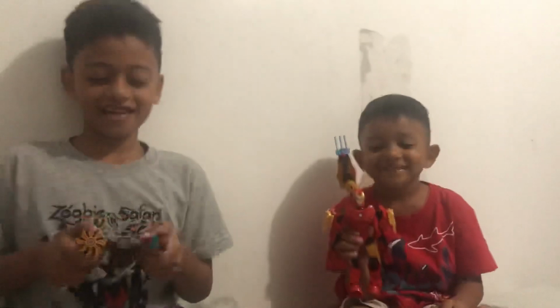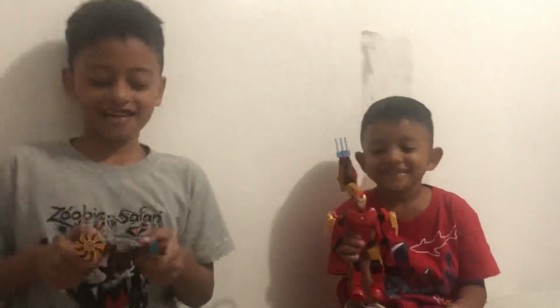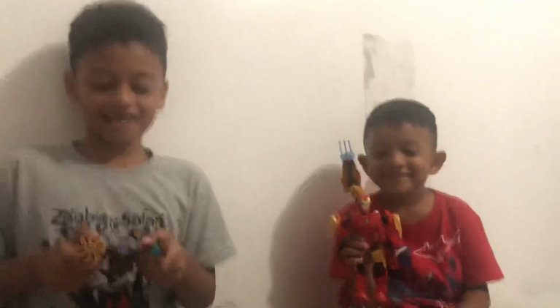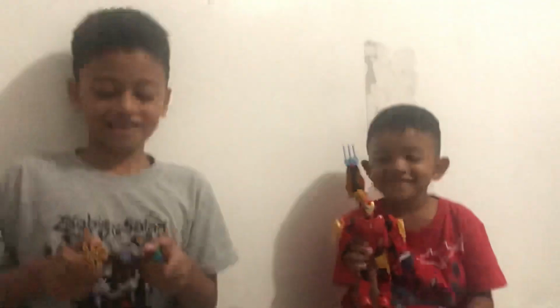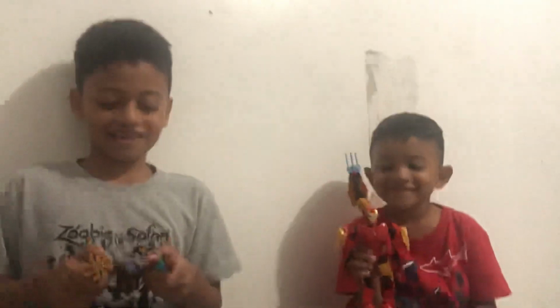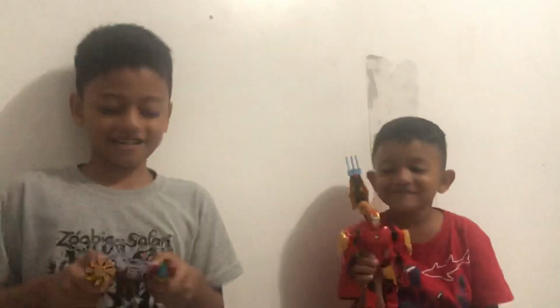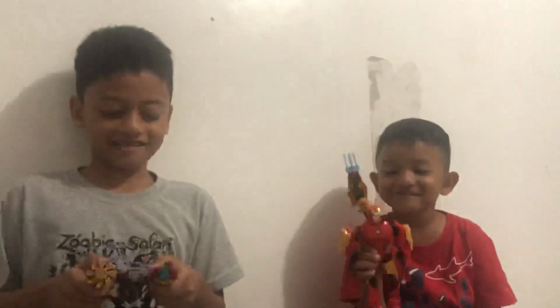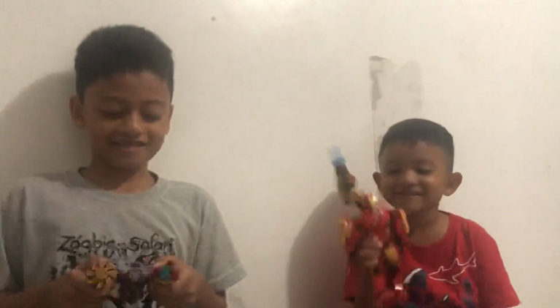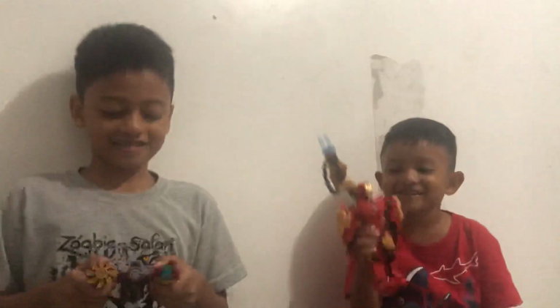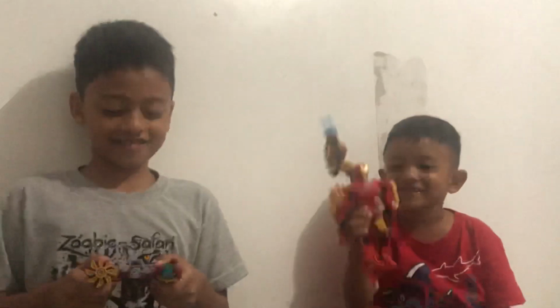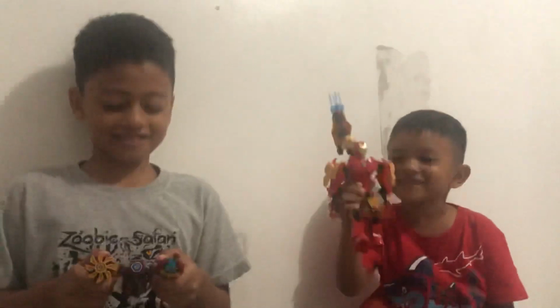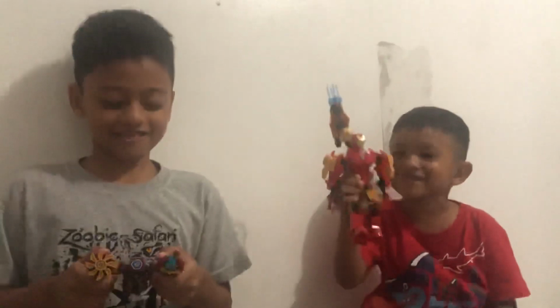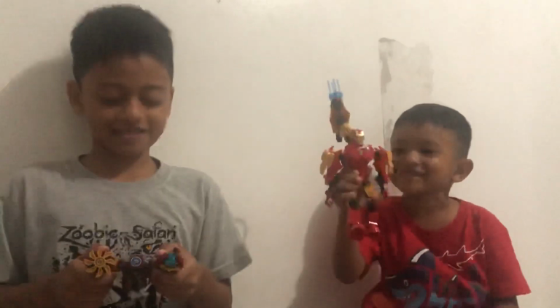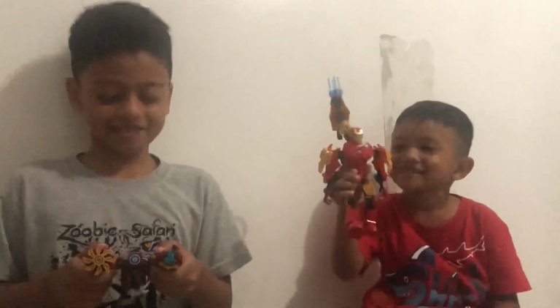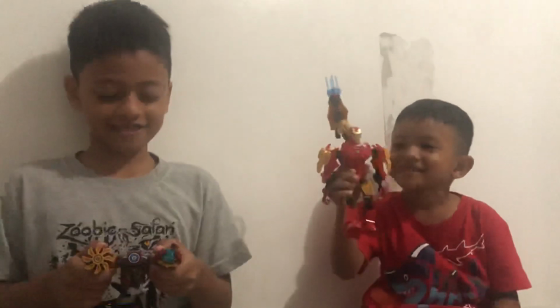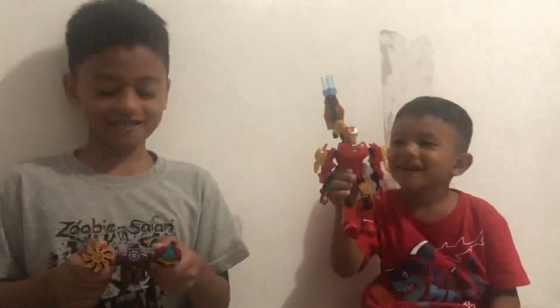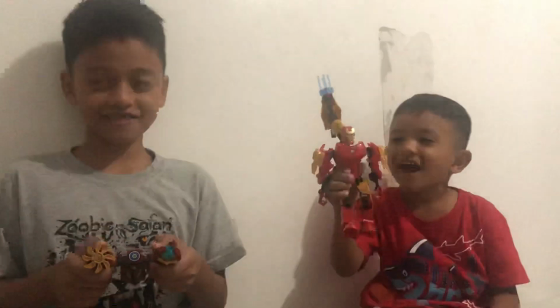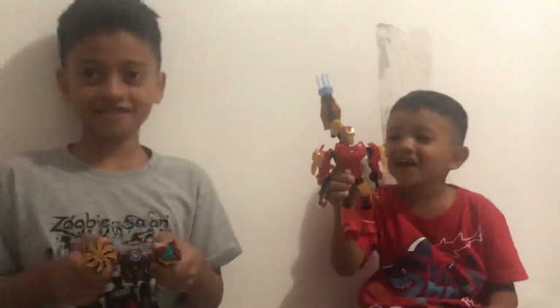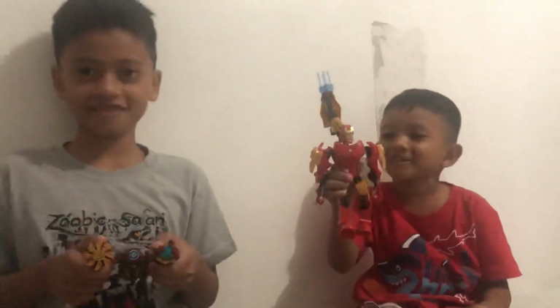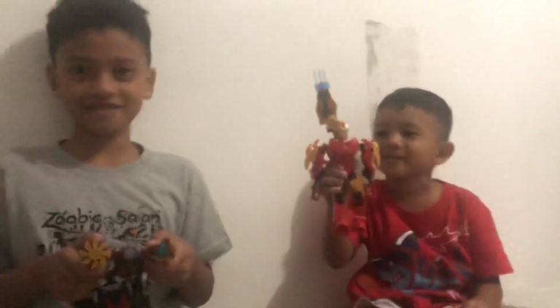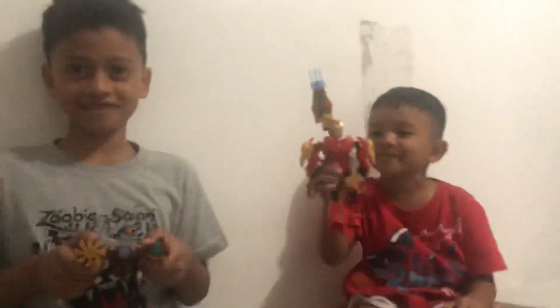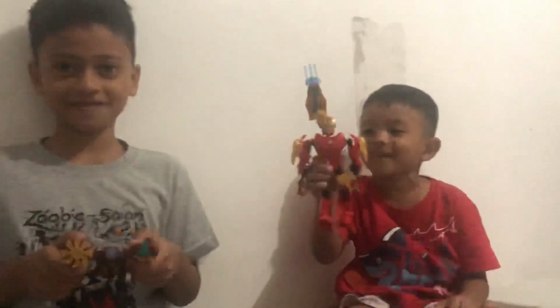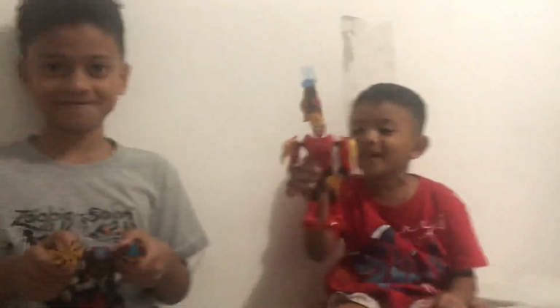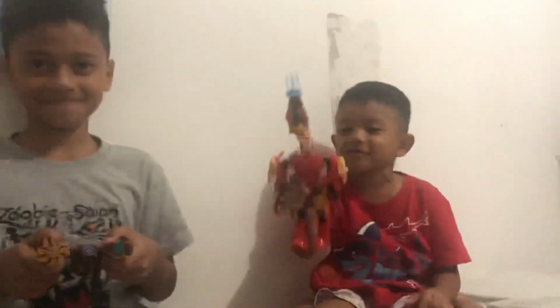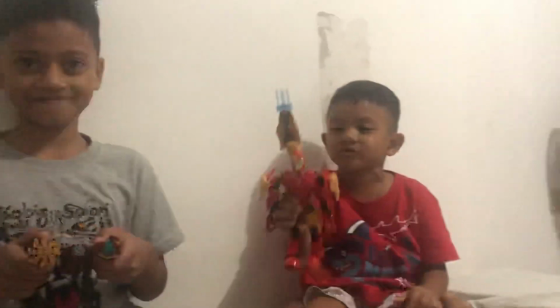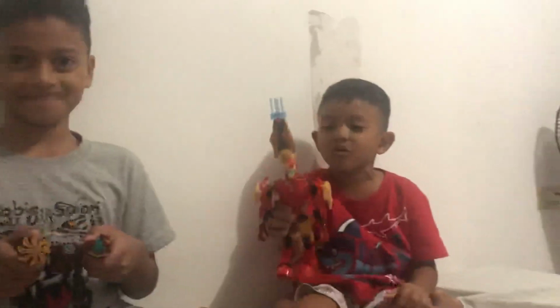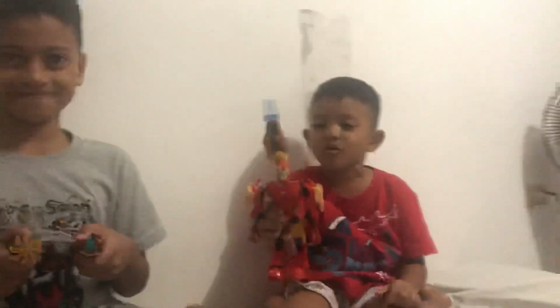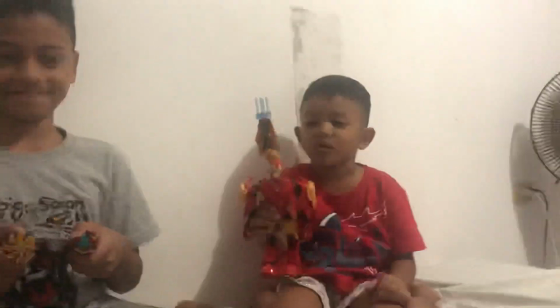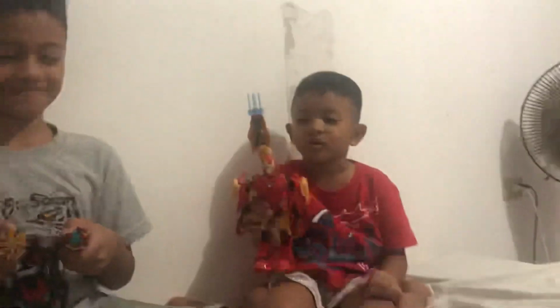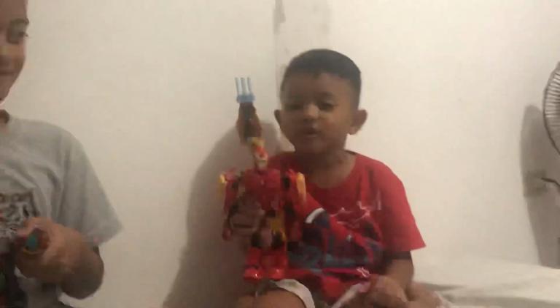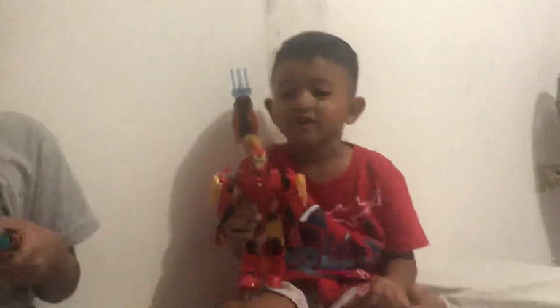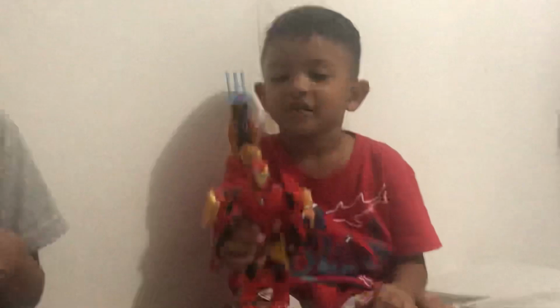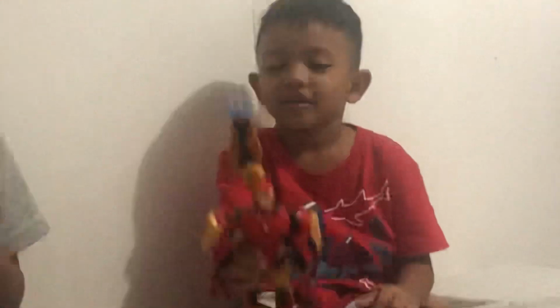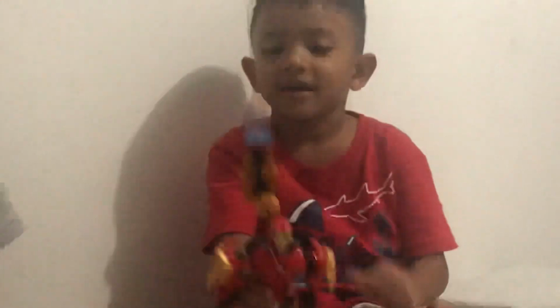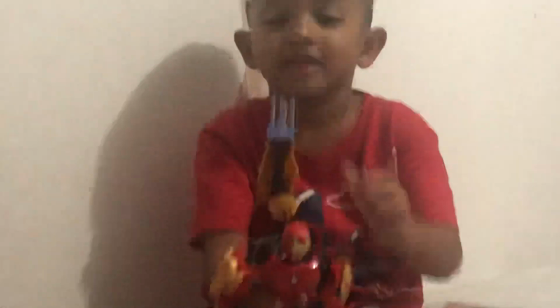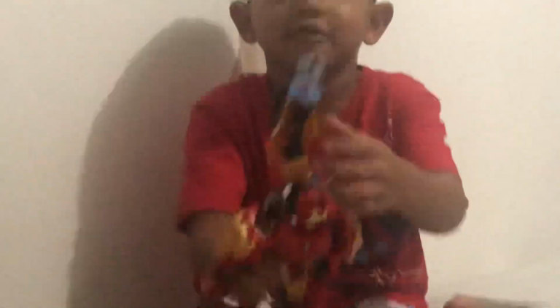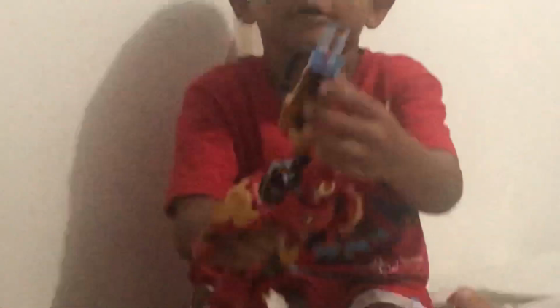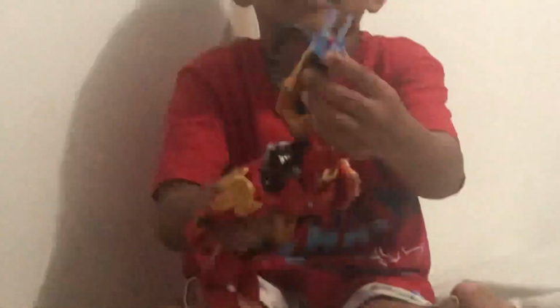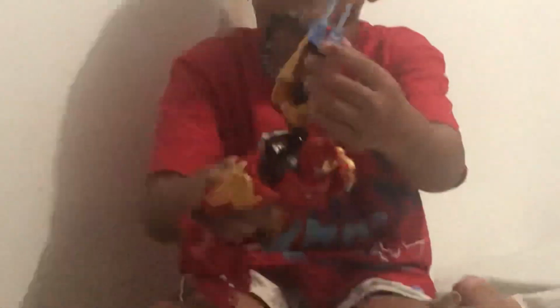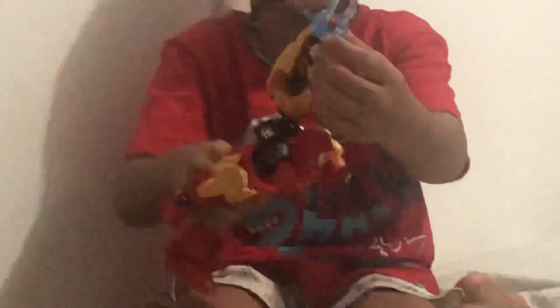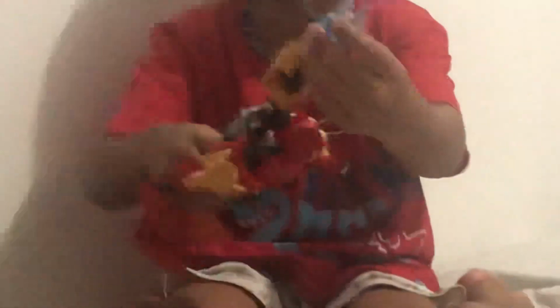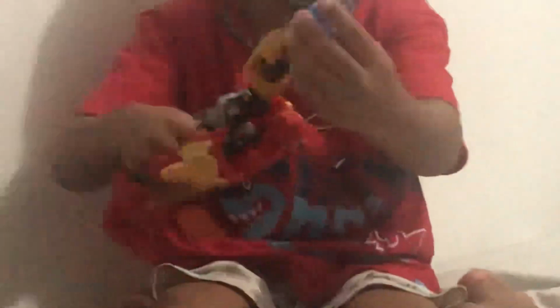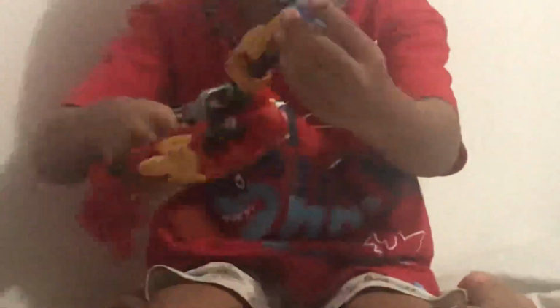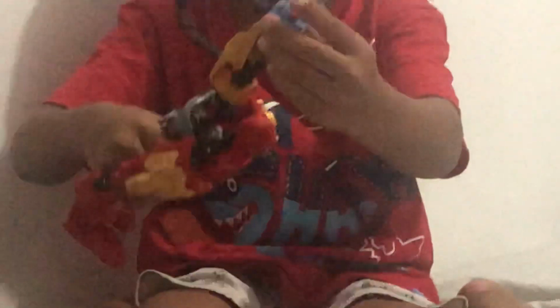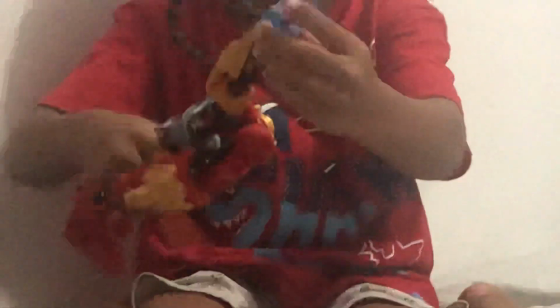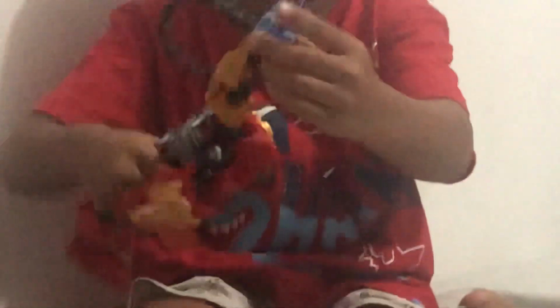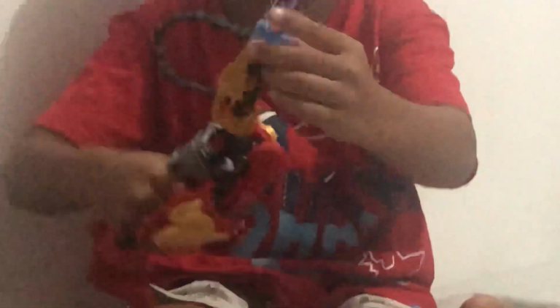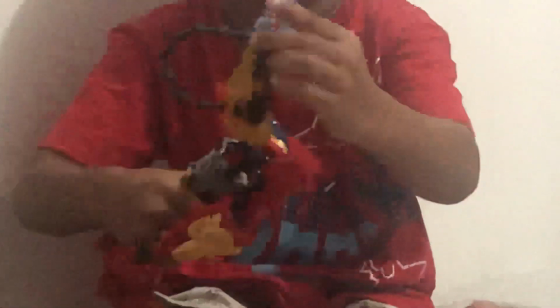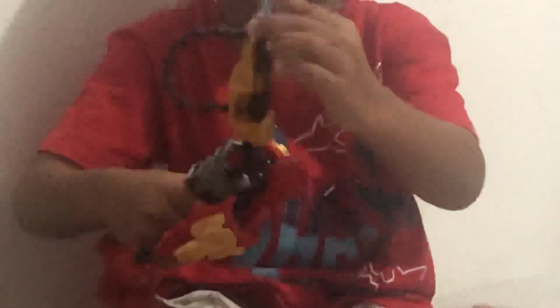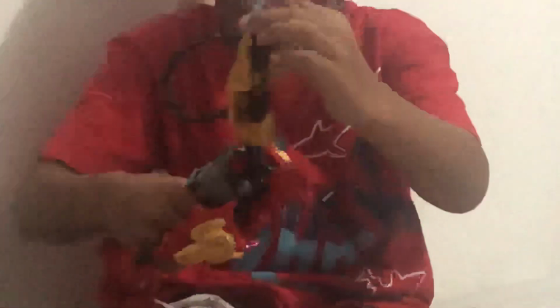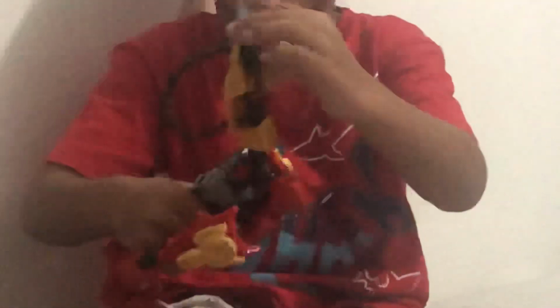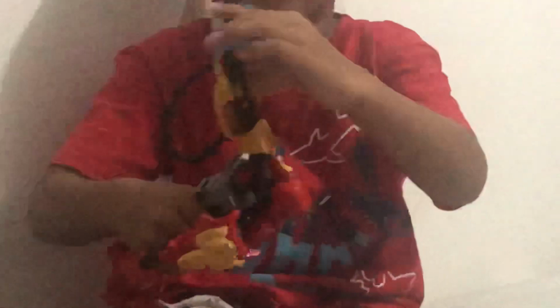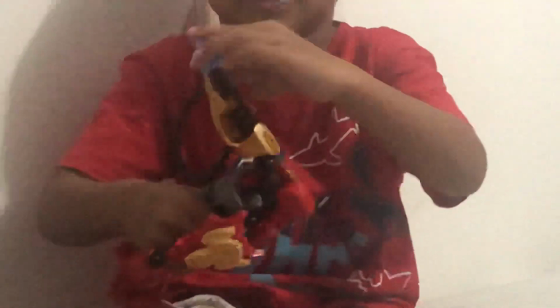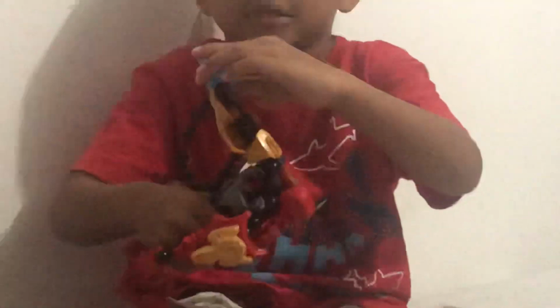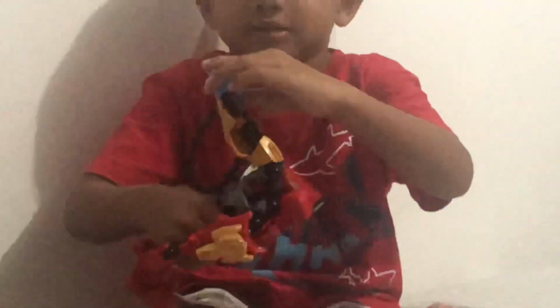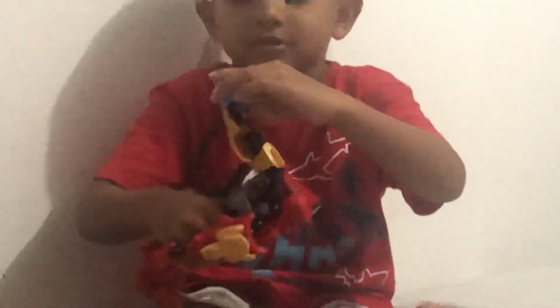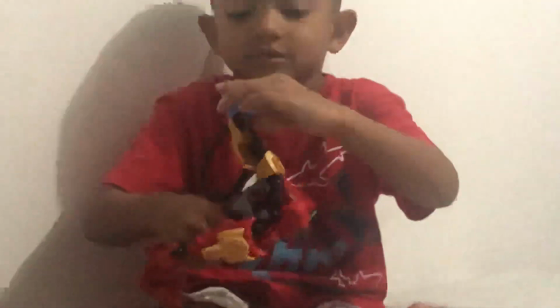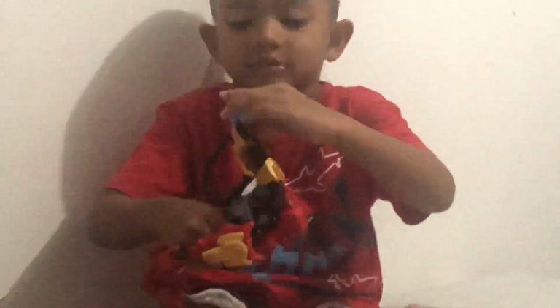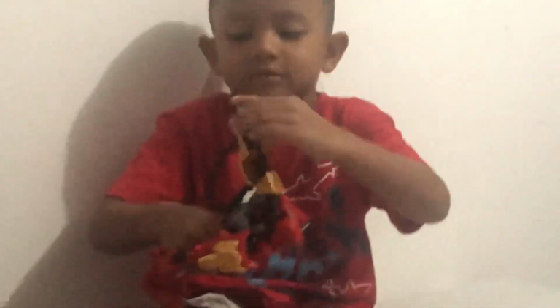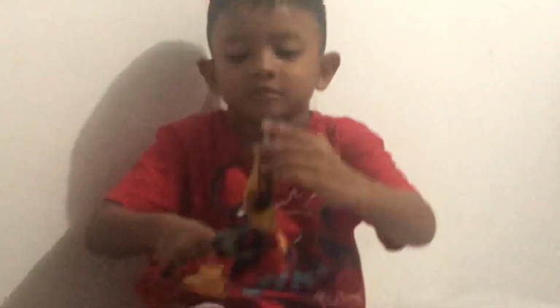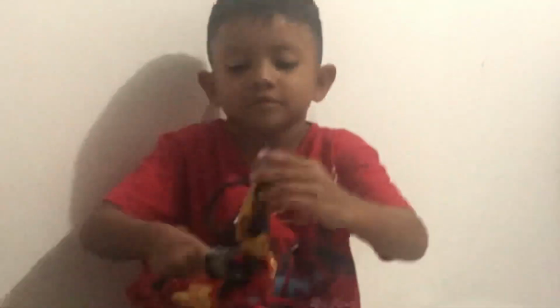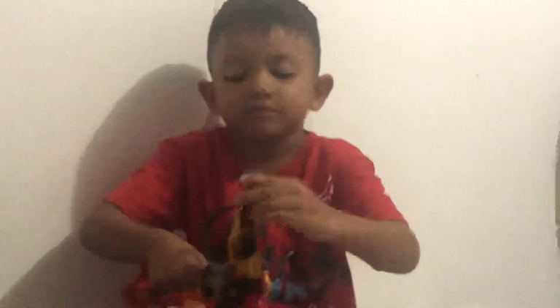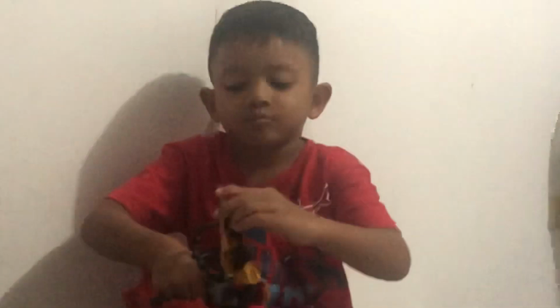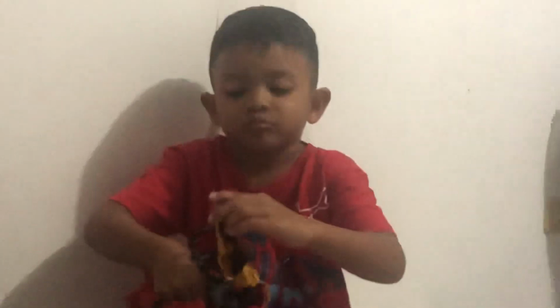Look at this Iron Man toy. And look at this big...